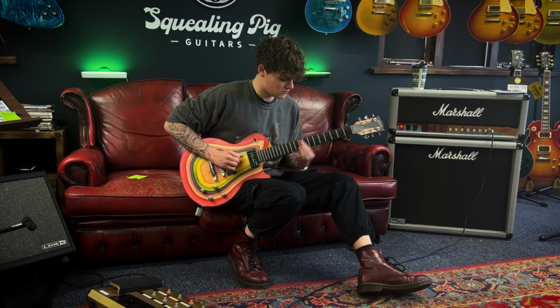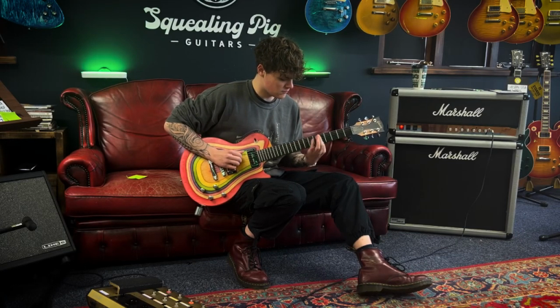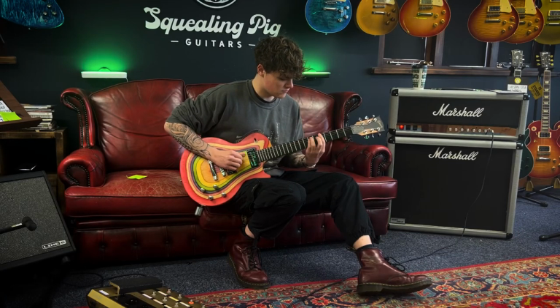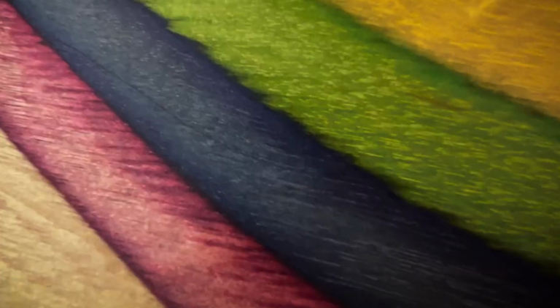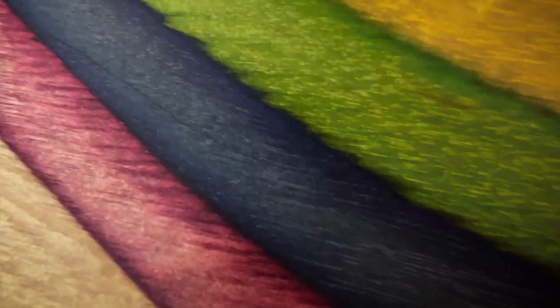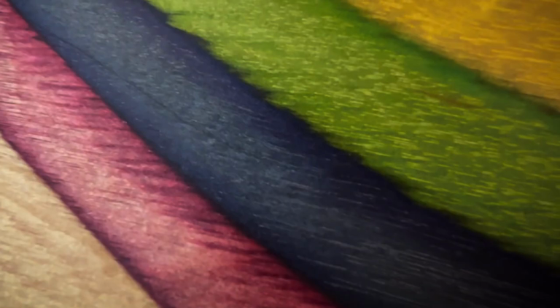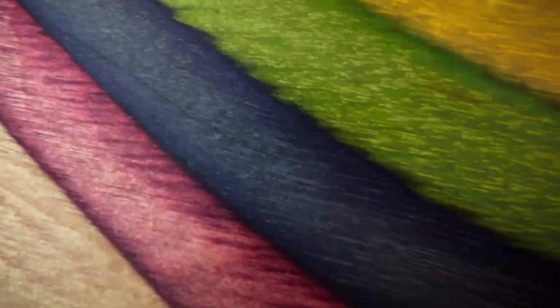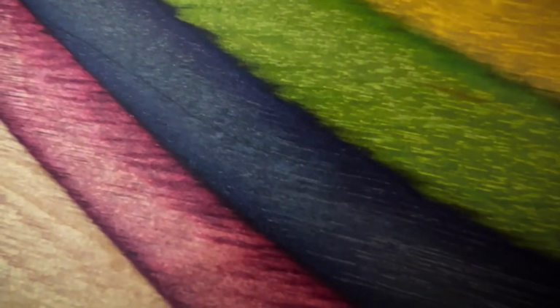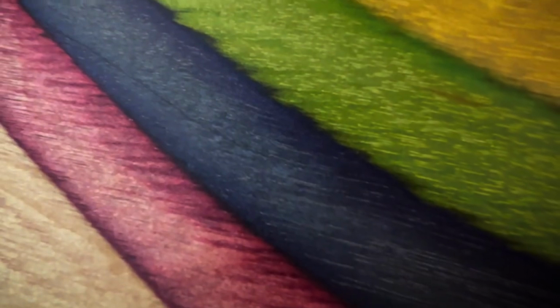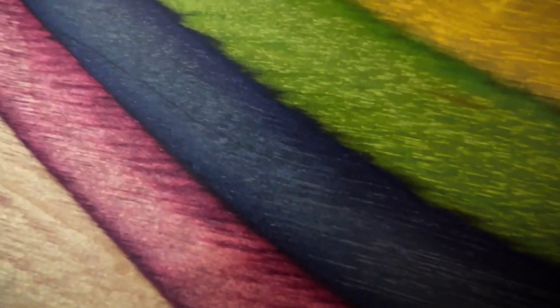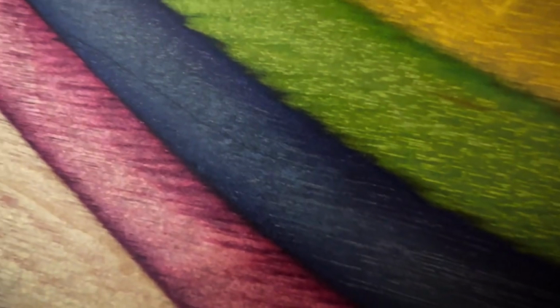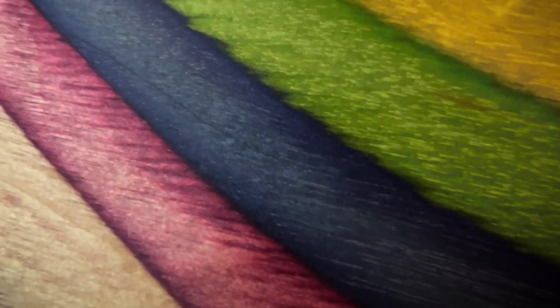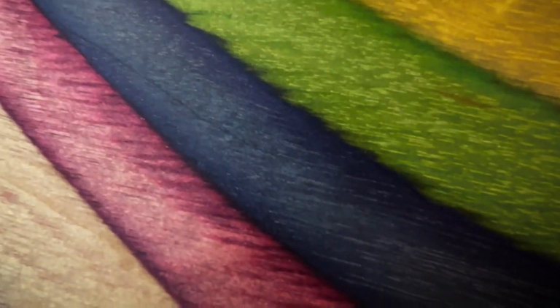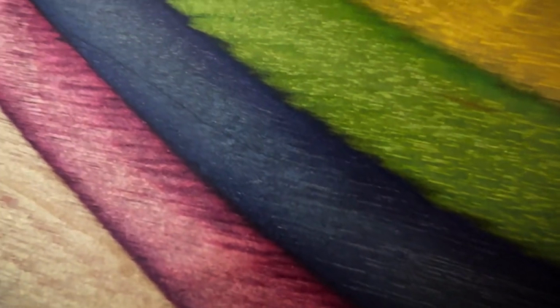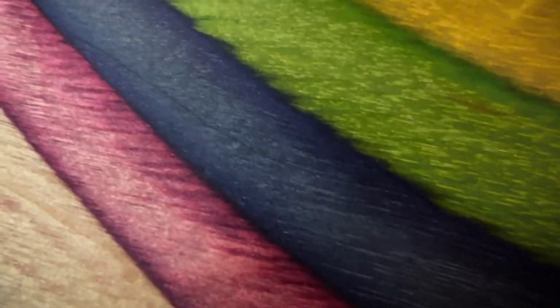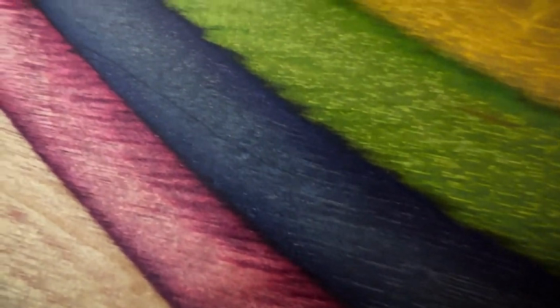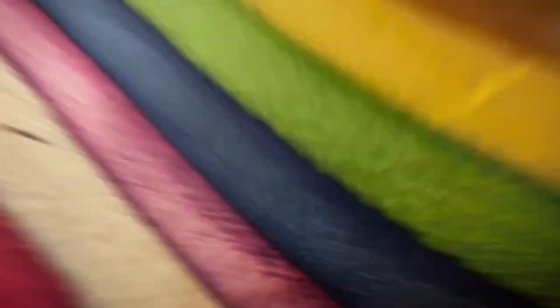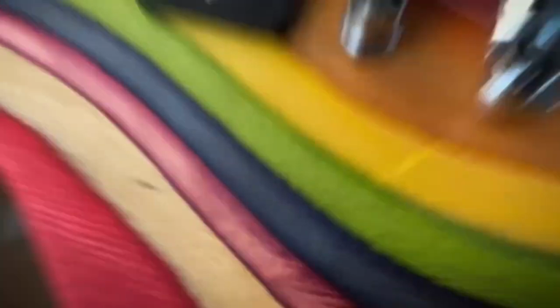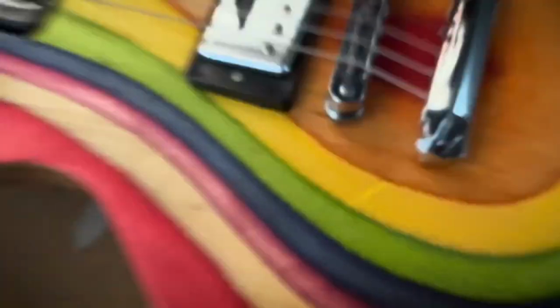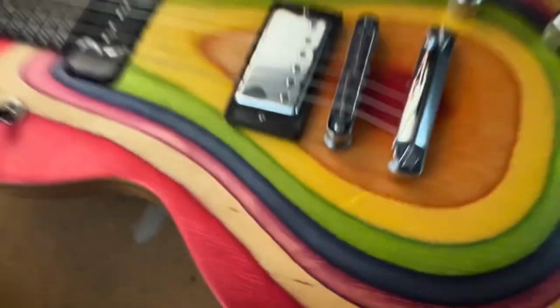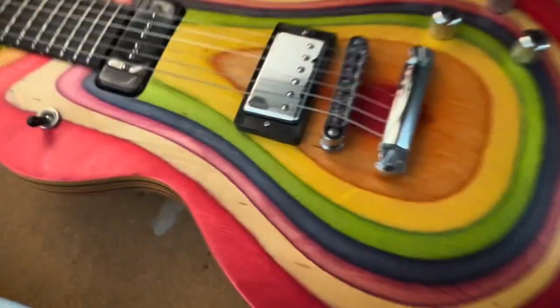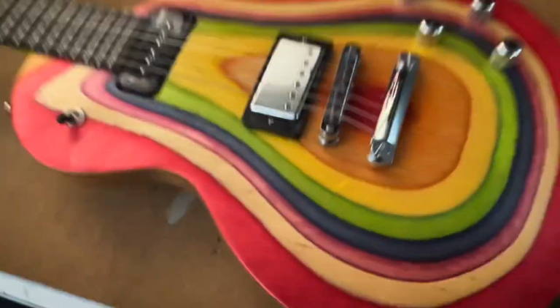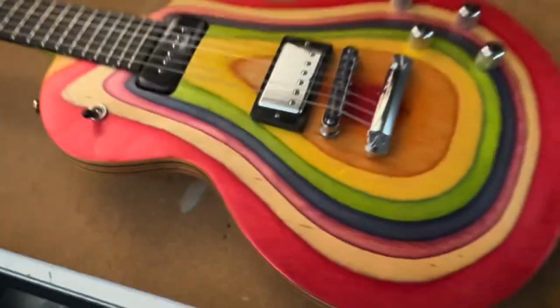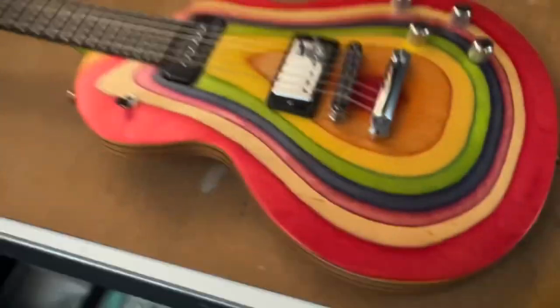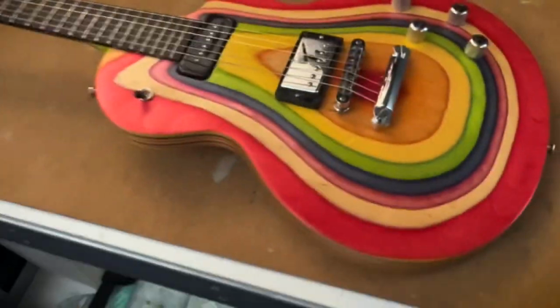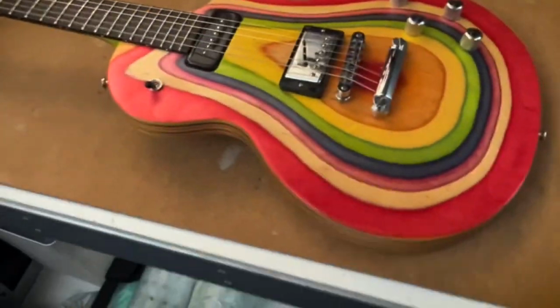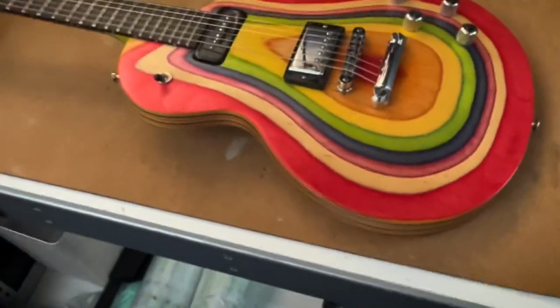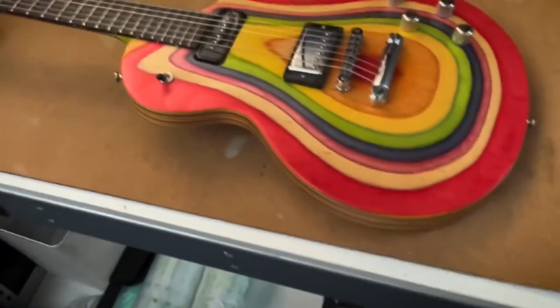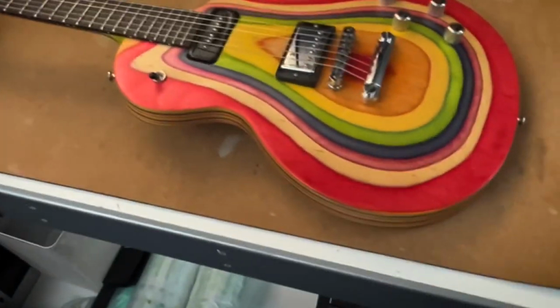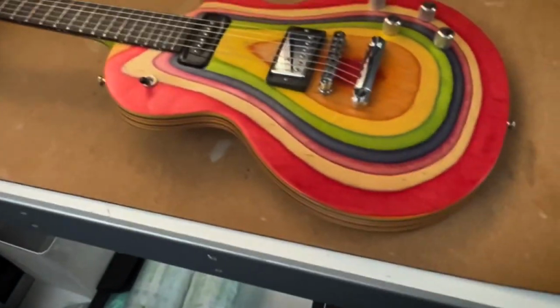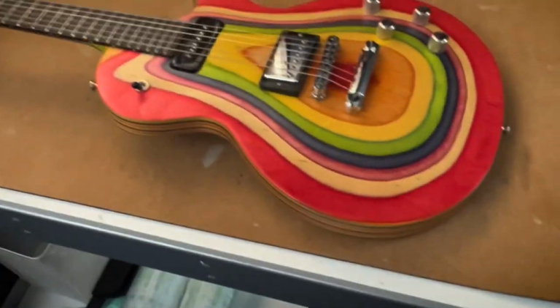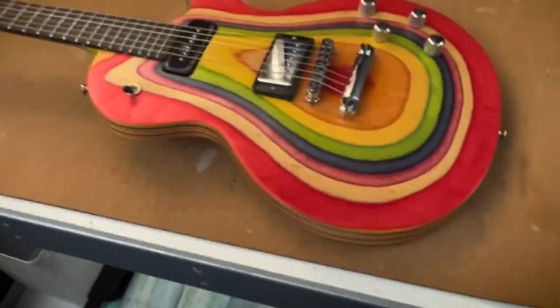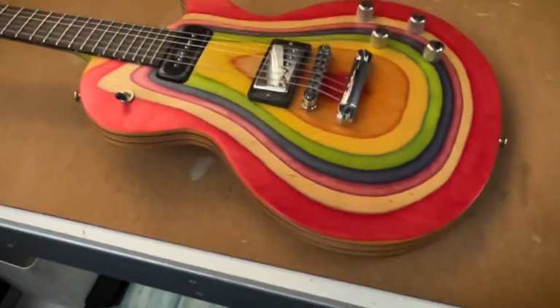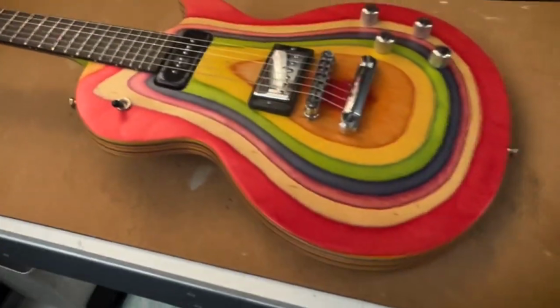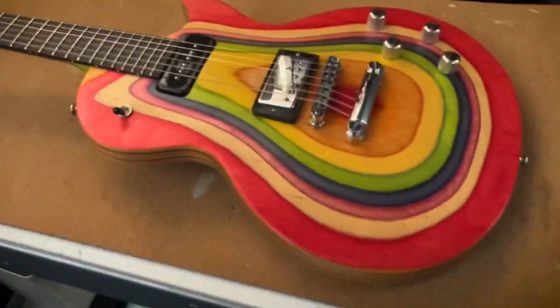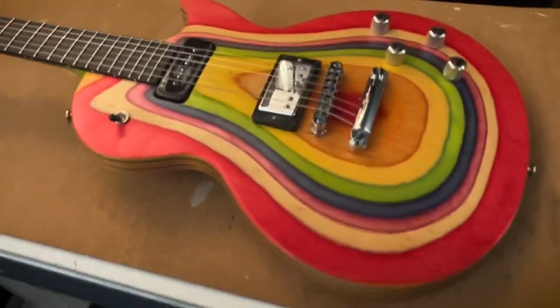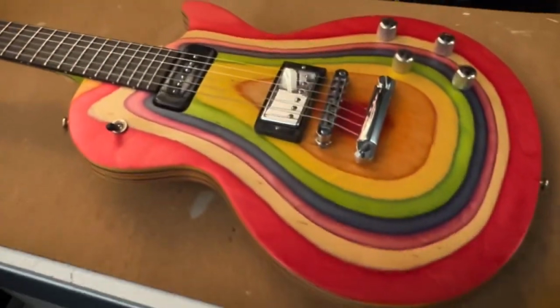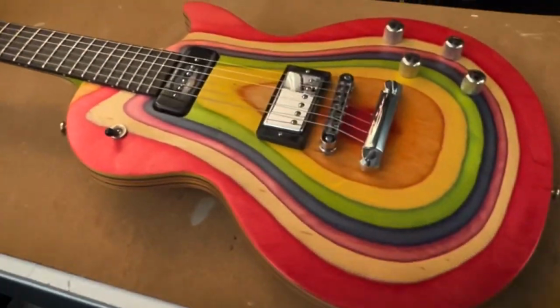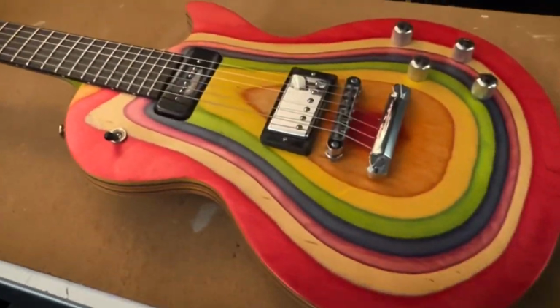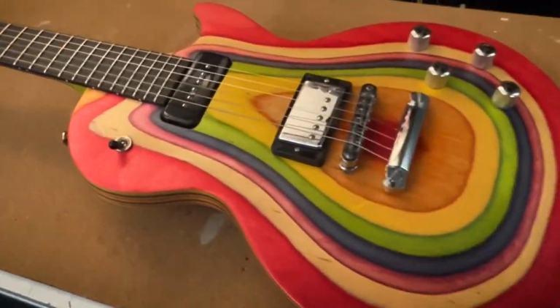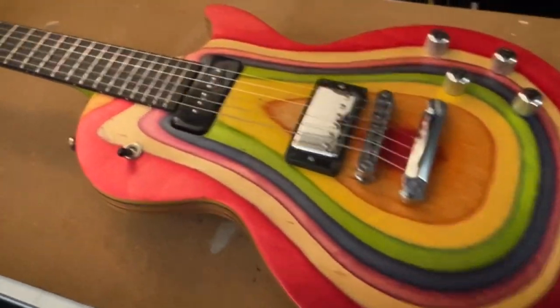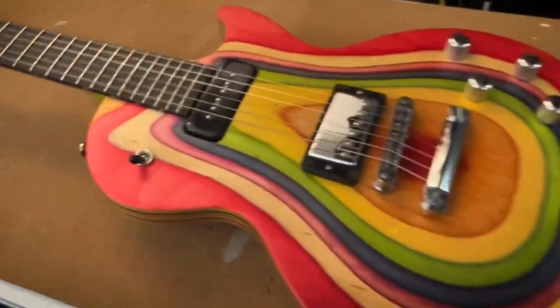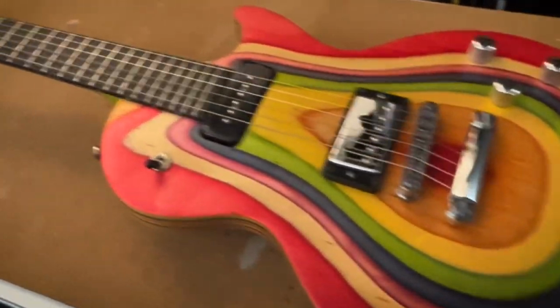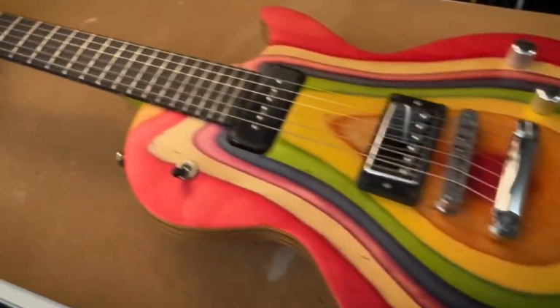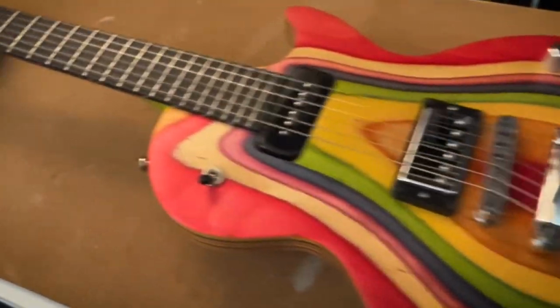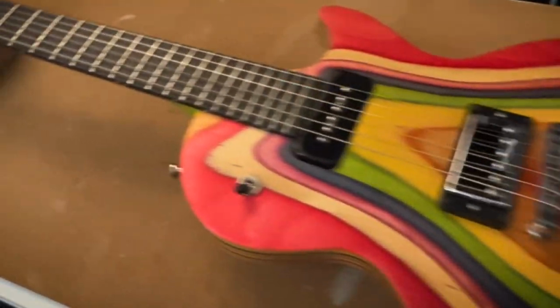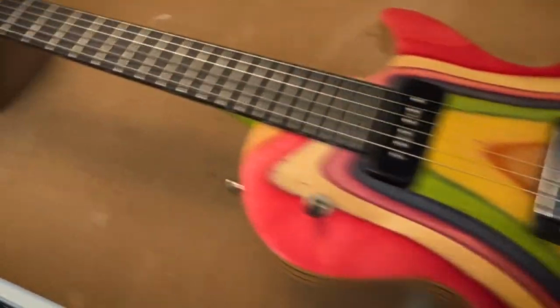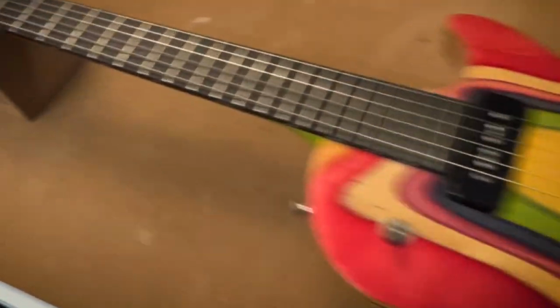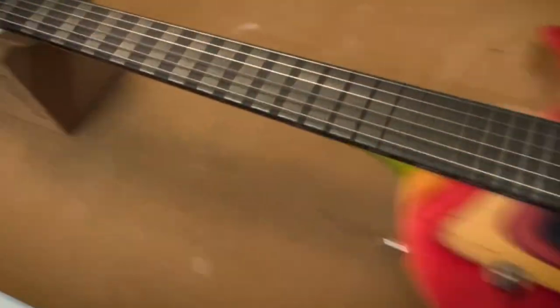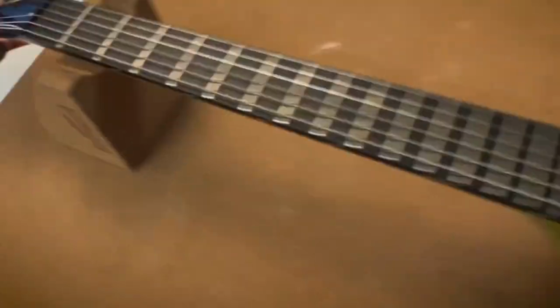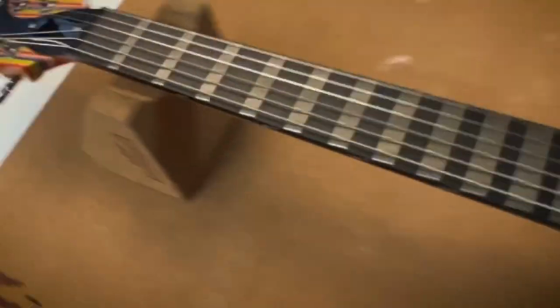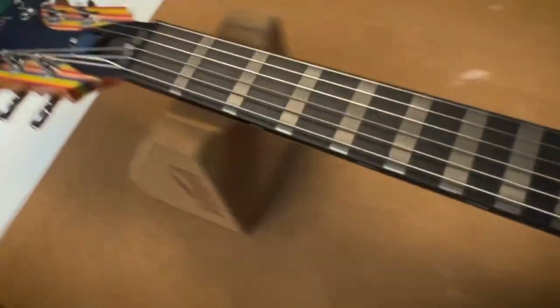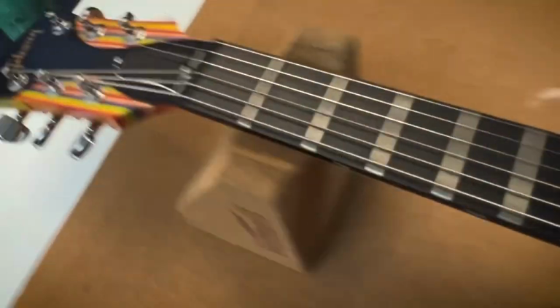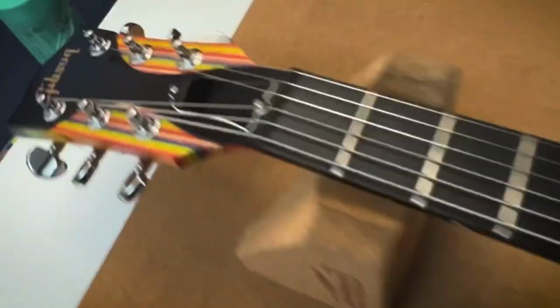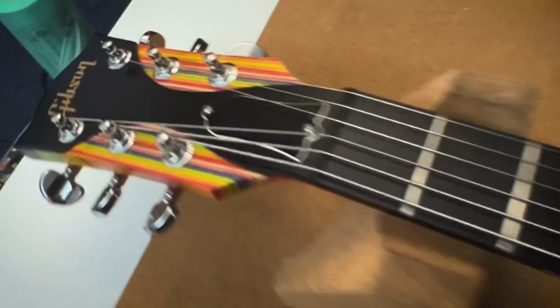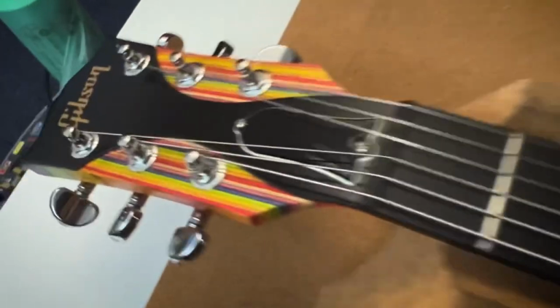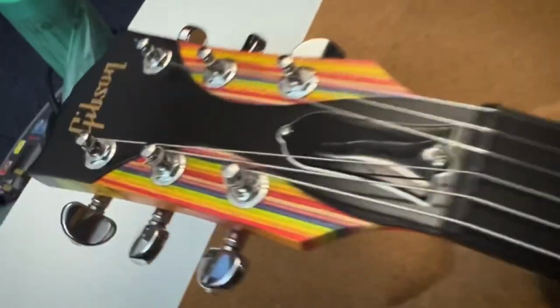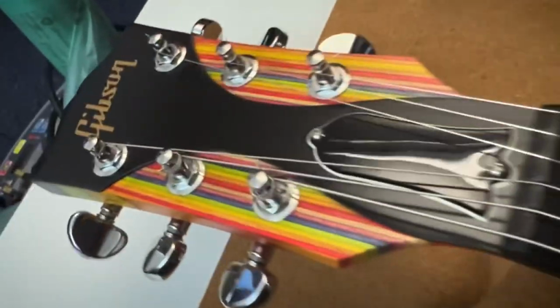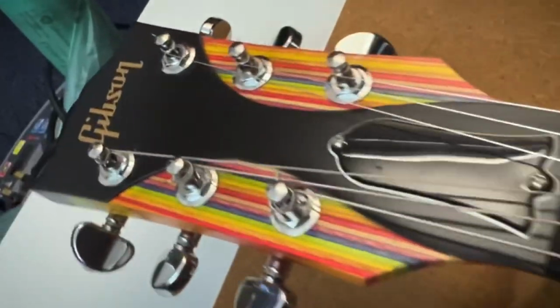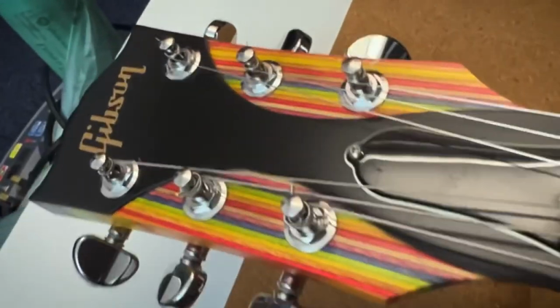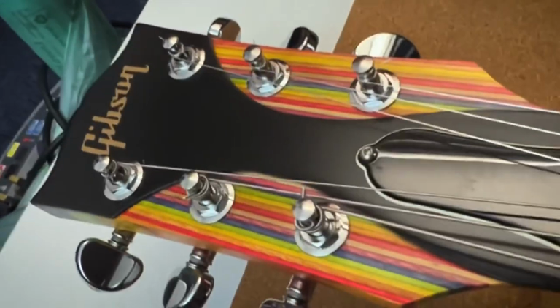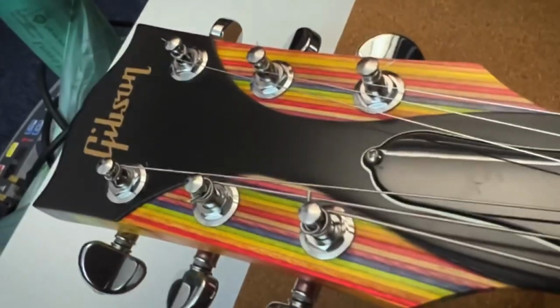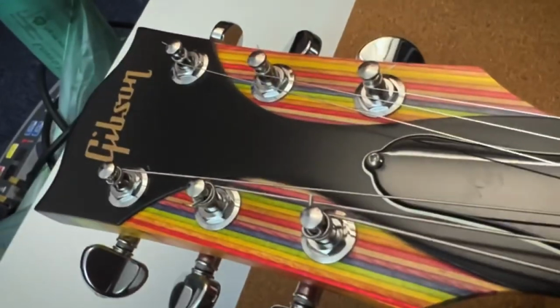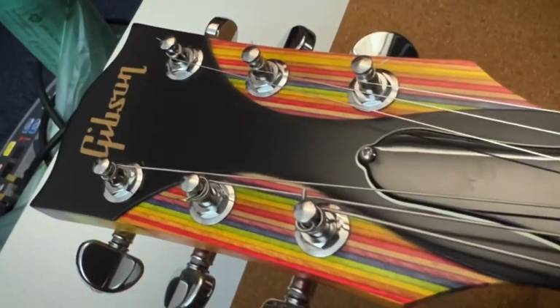Hey guys, welcome back to Squealing Big Guitars. In today's video we're checking out this Gibson Les Paul Zoot Suit from 2007. Let's try it.